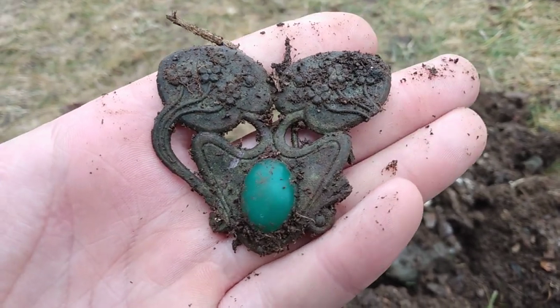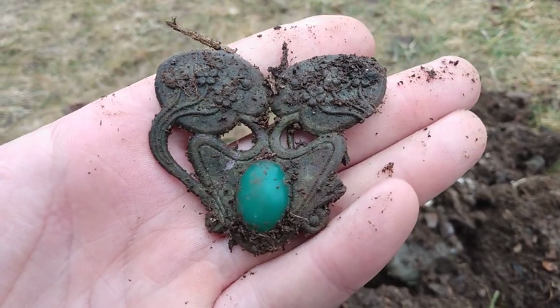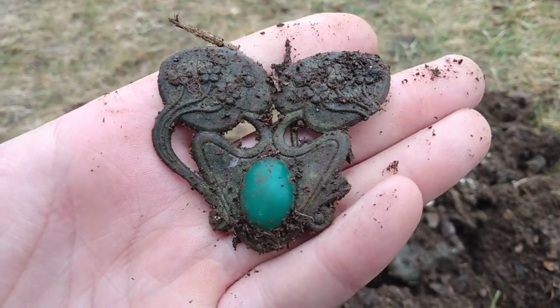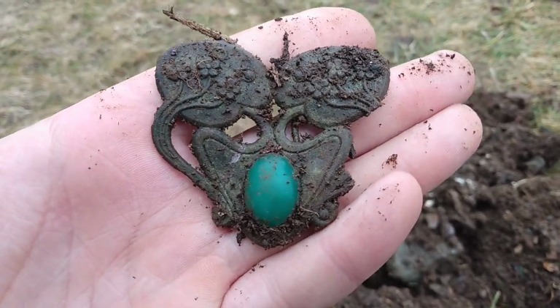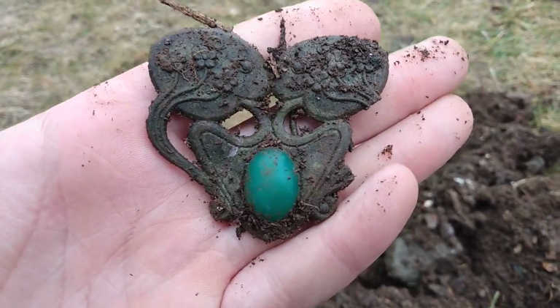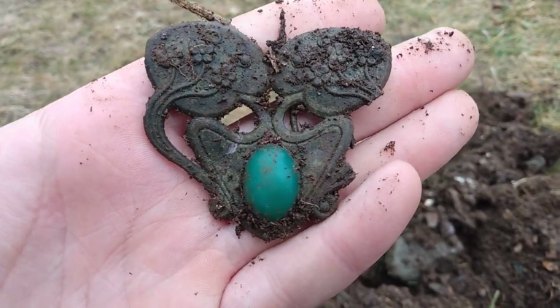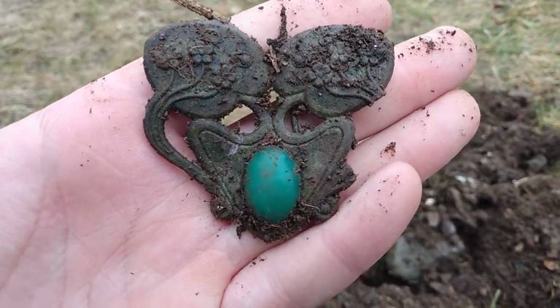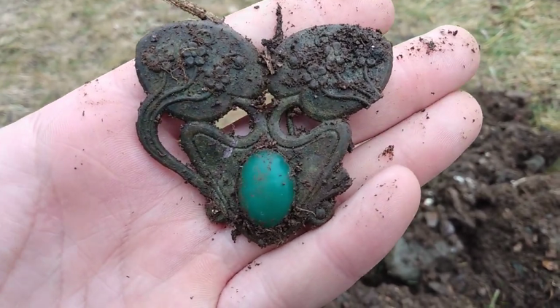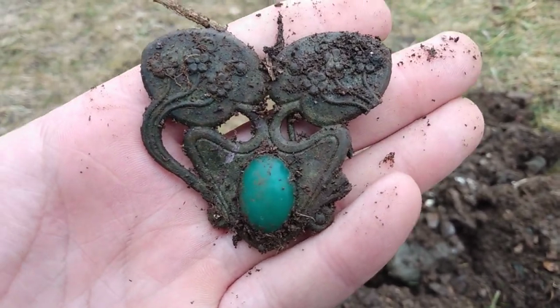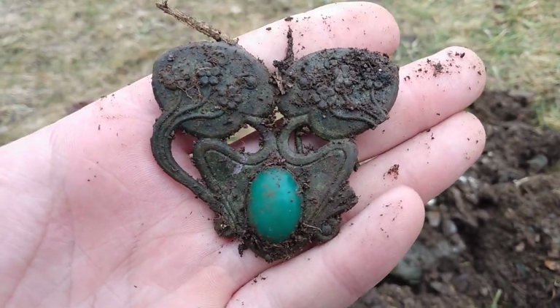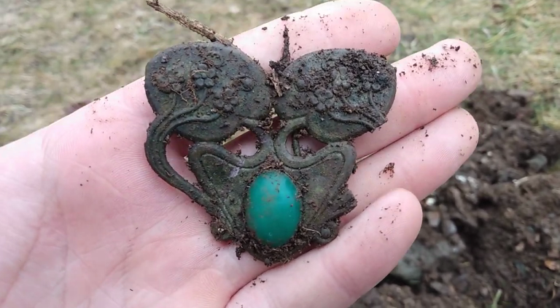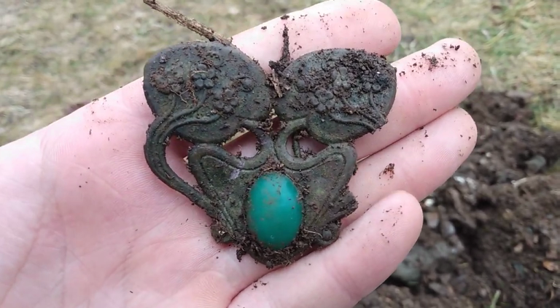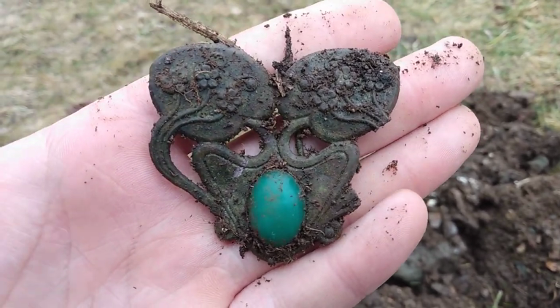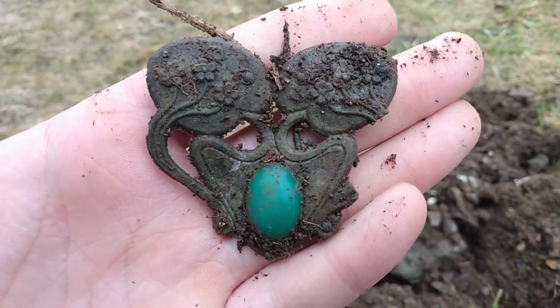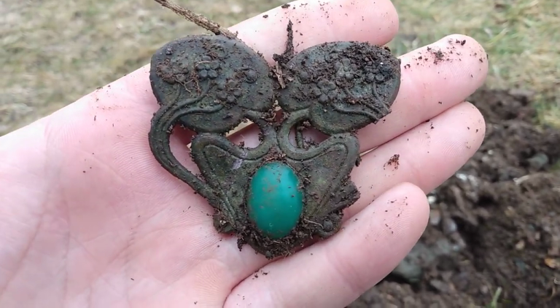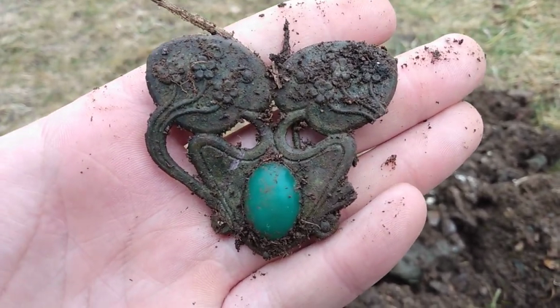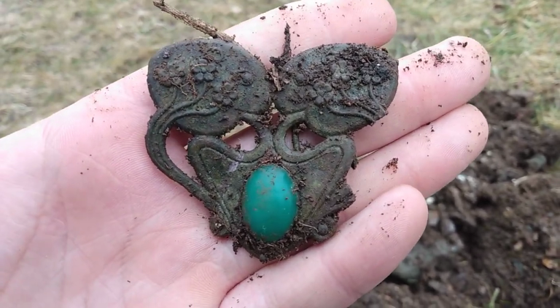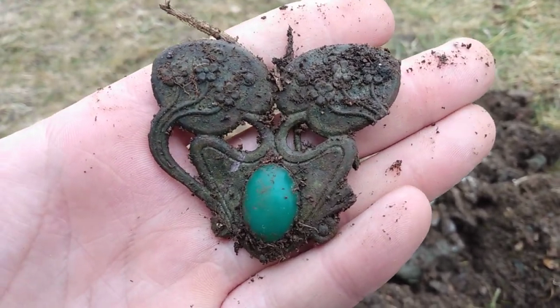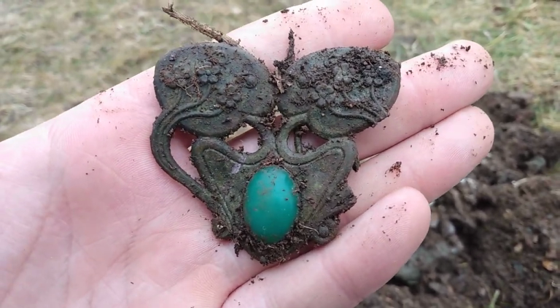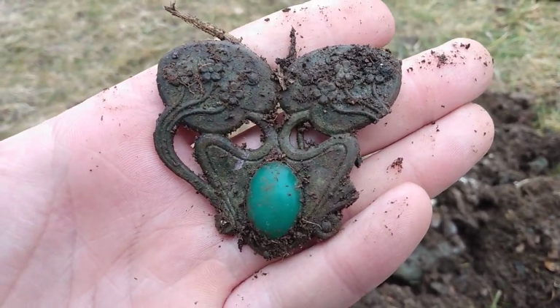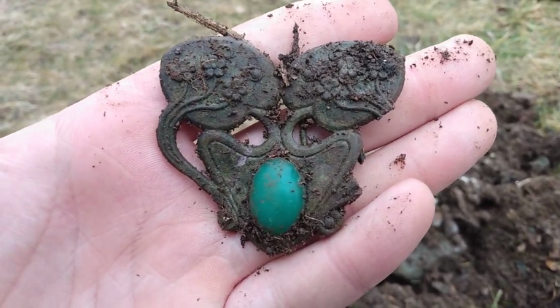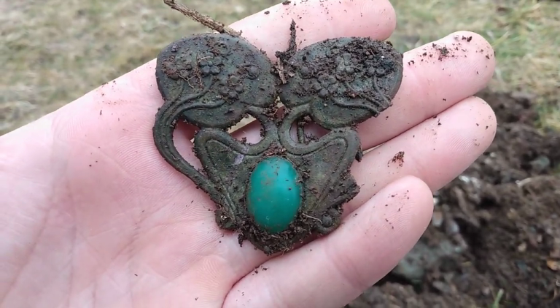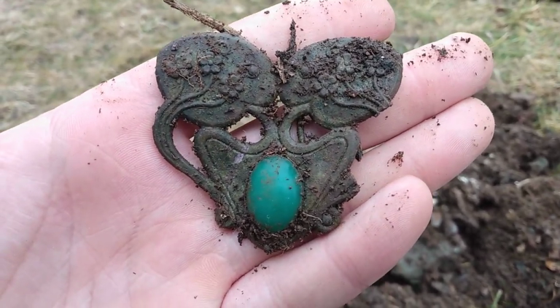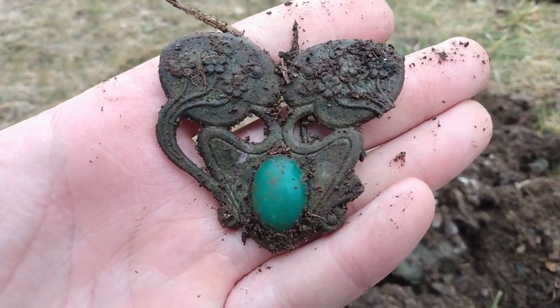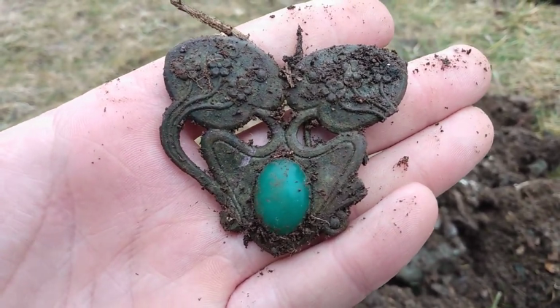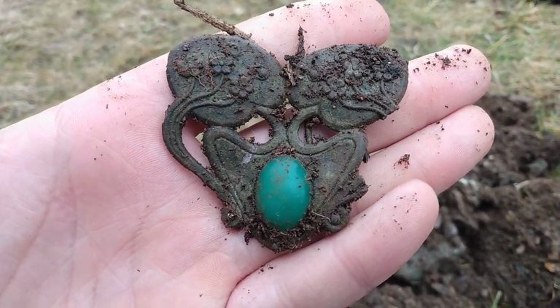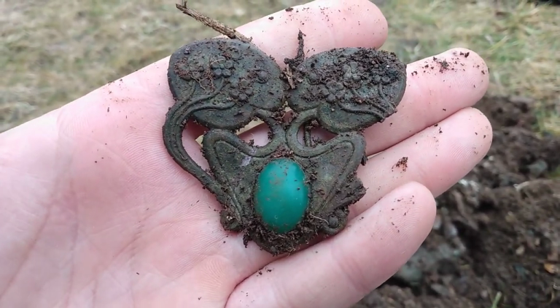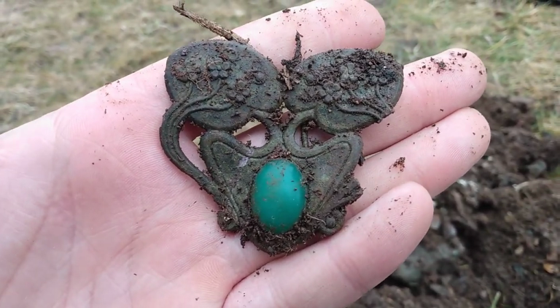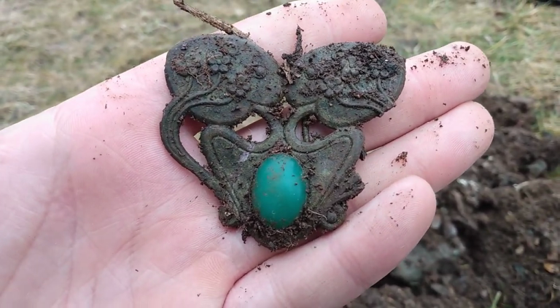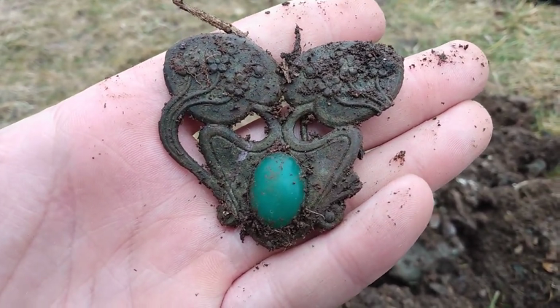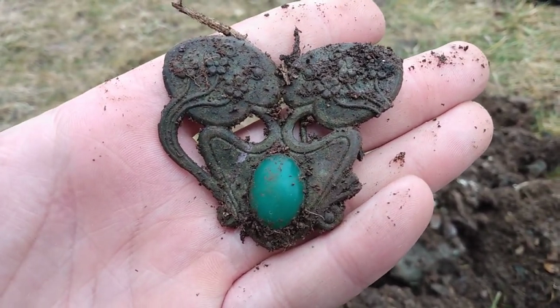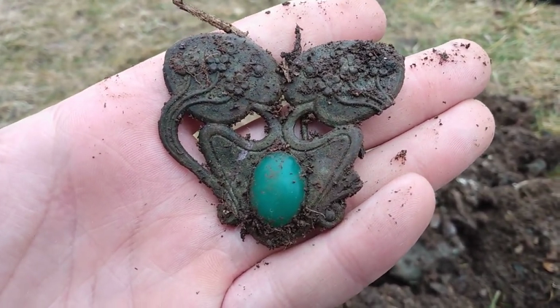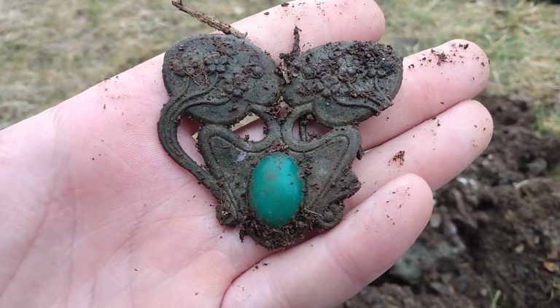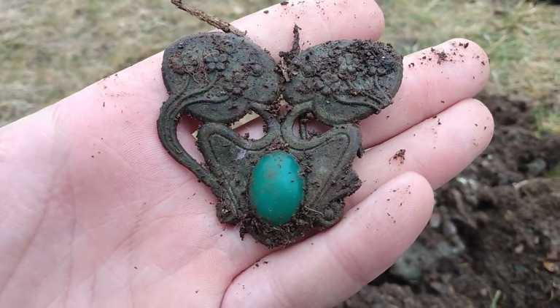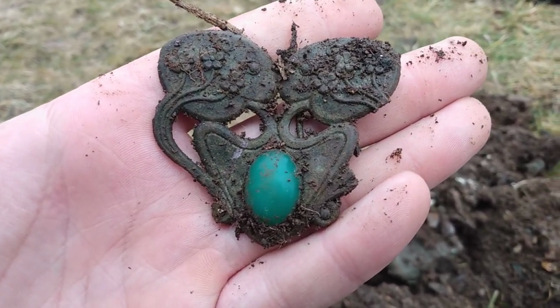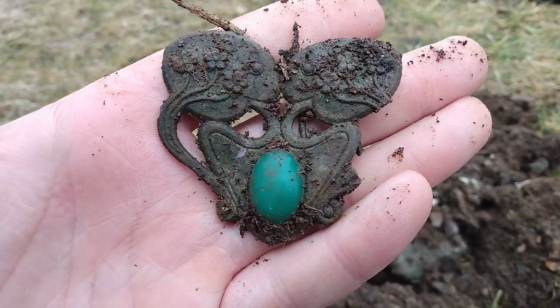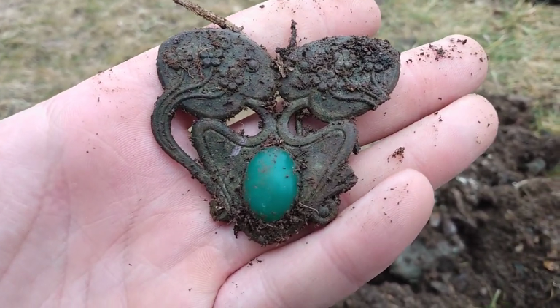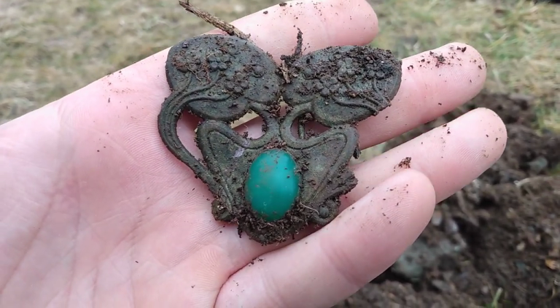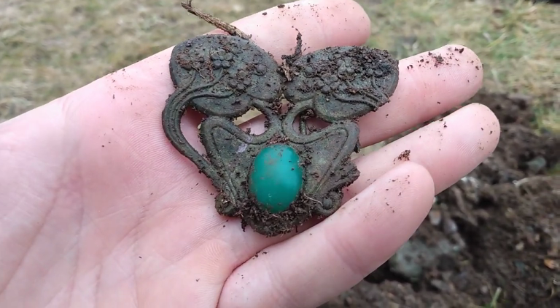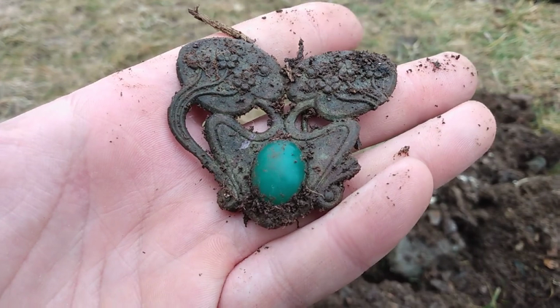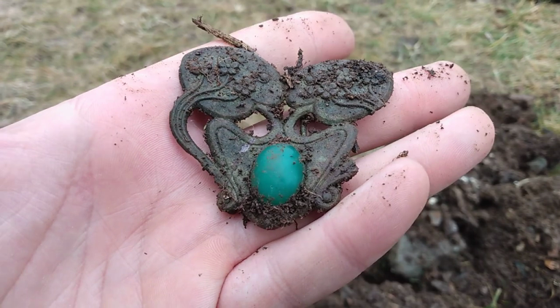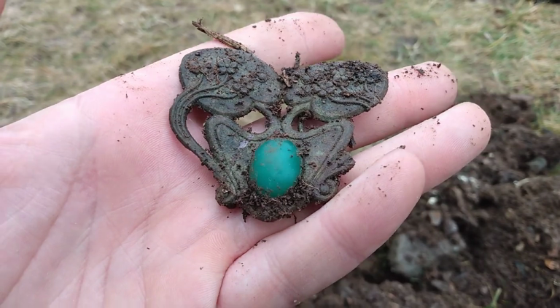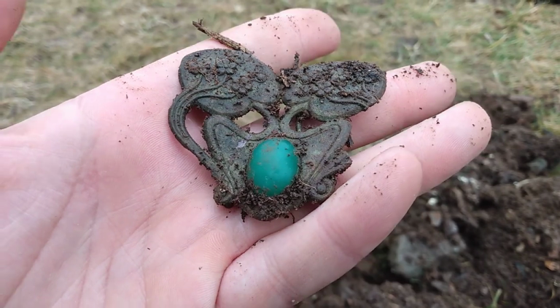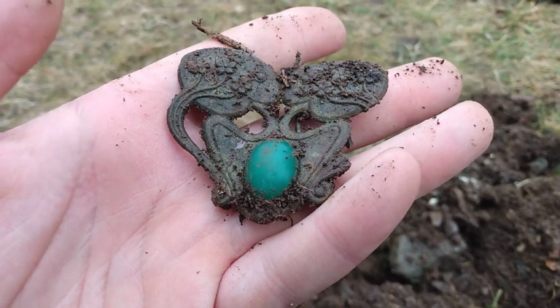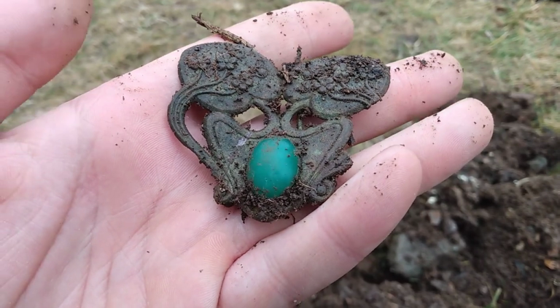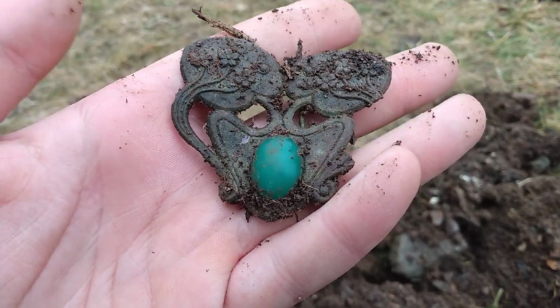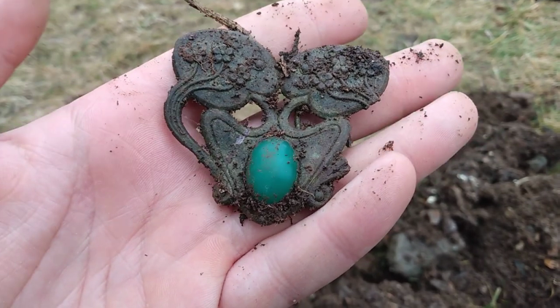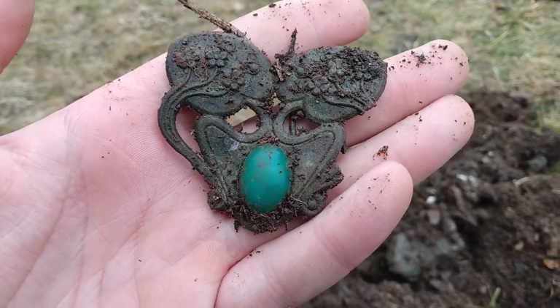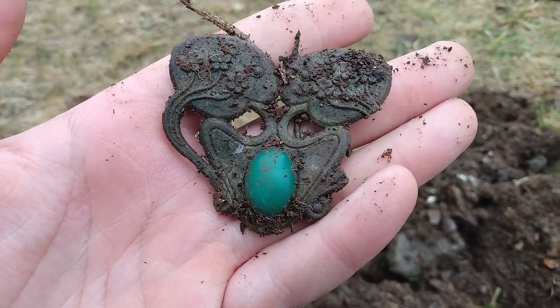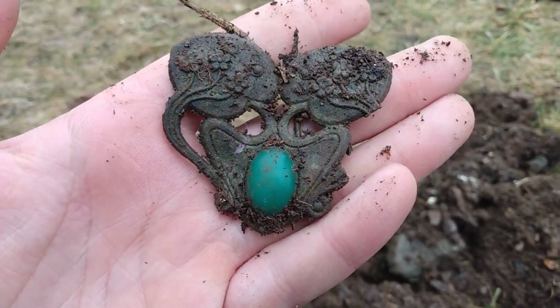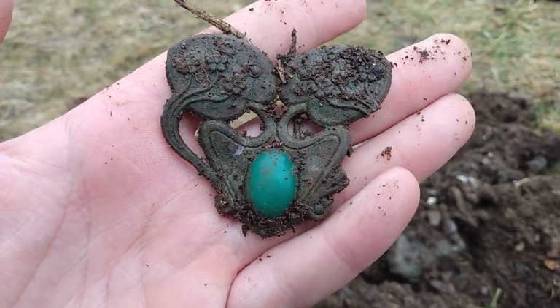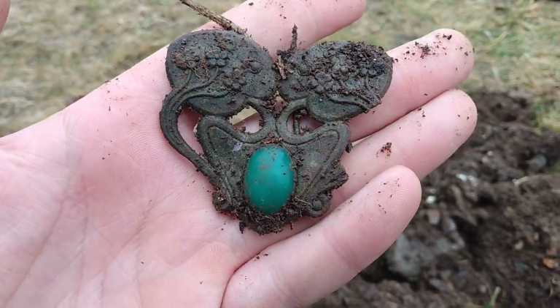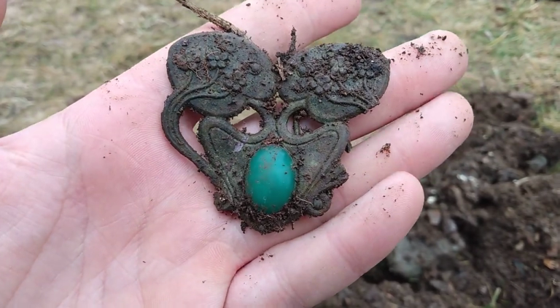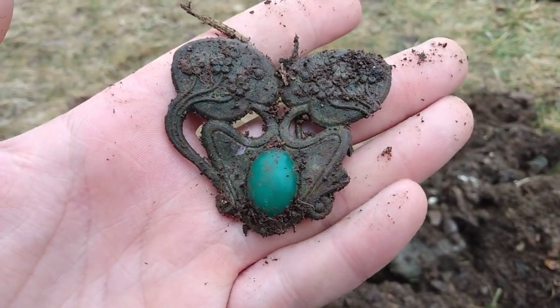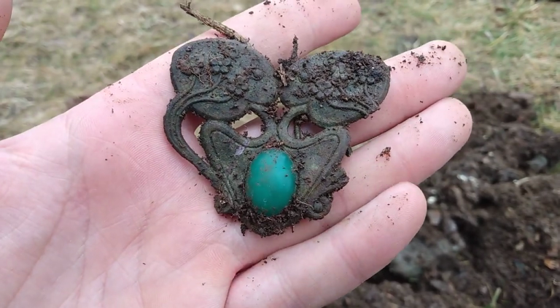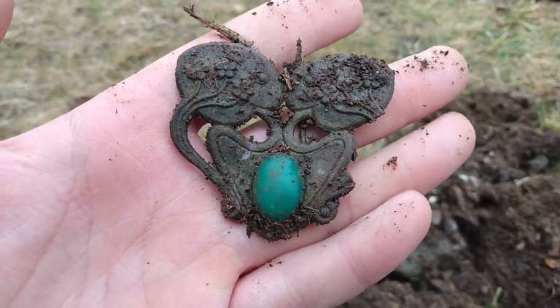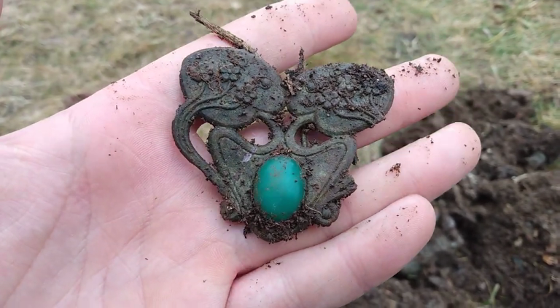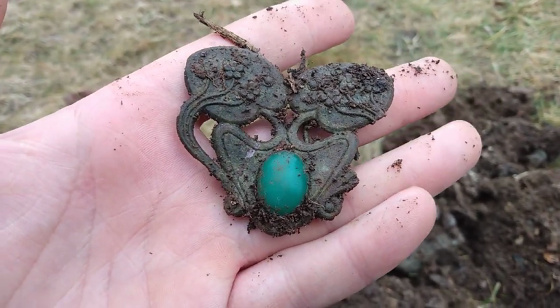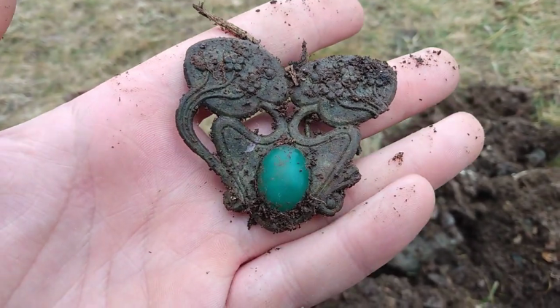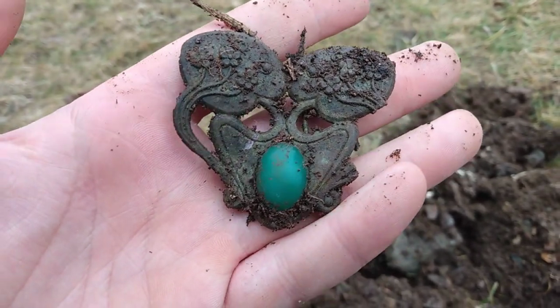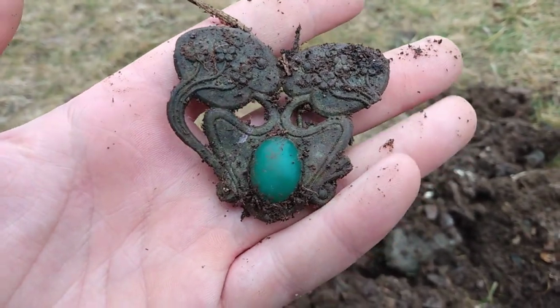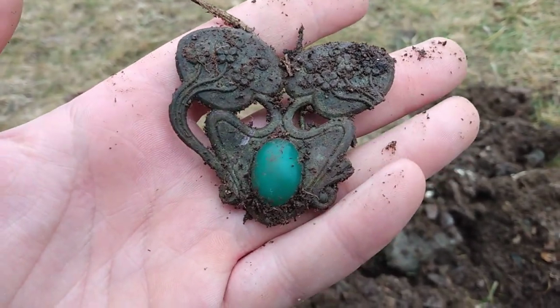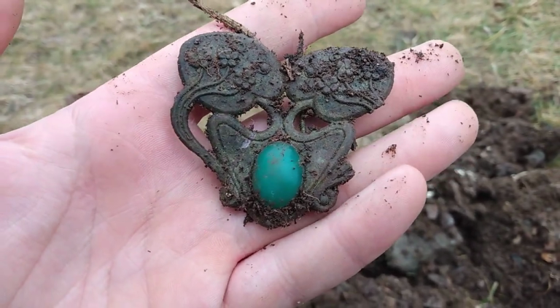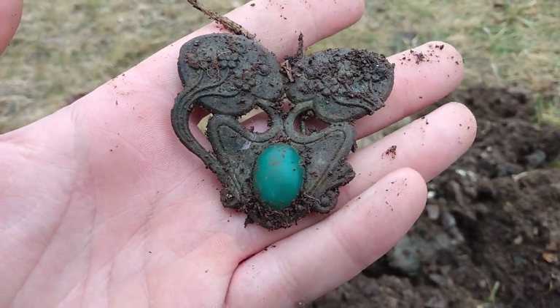Check this out guys. That's a really awesome brooch. Very, very ornate. Beautiful.